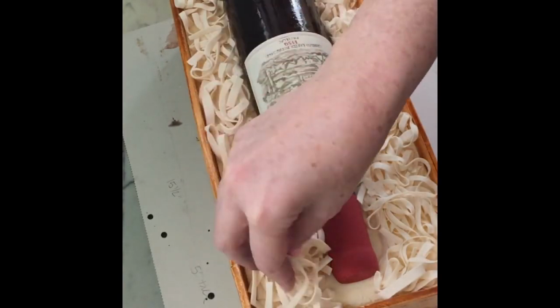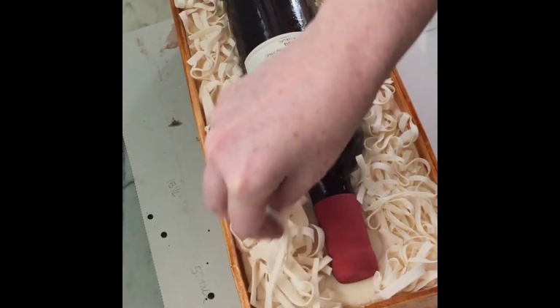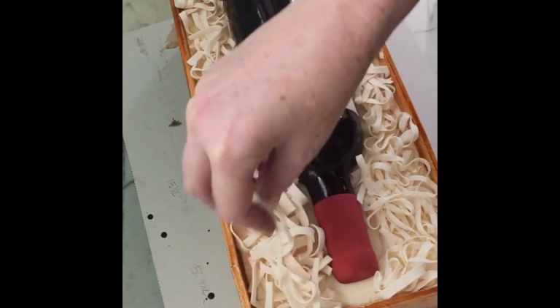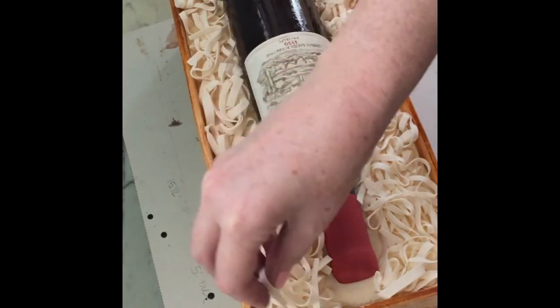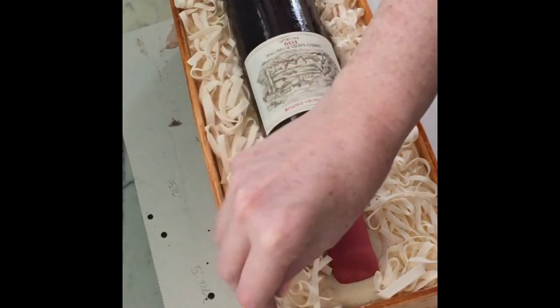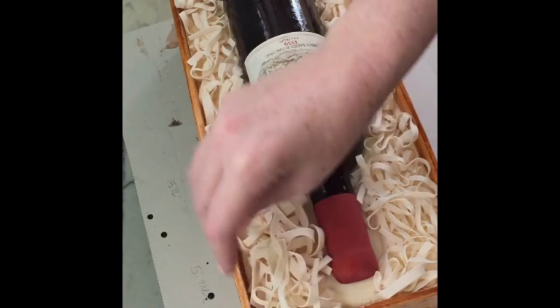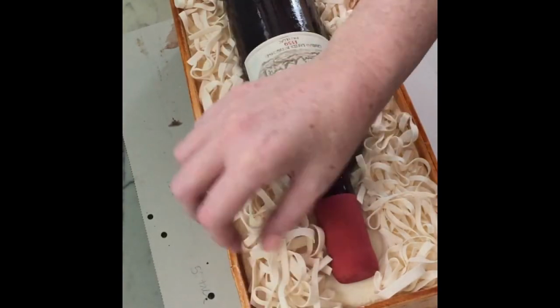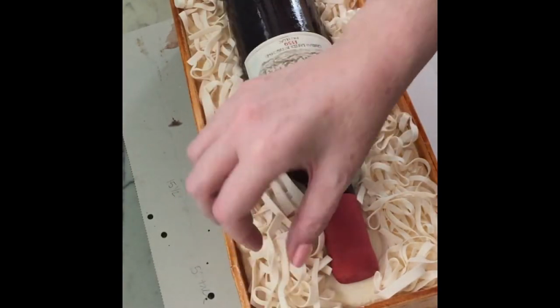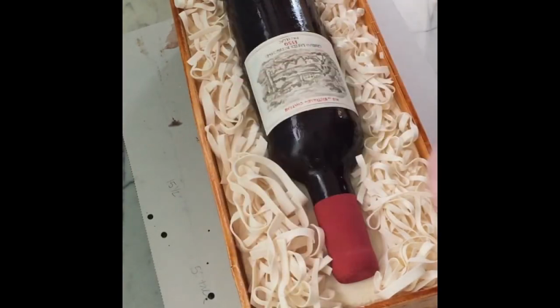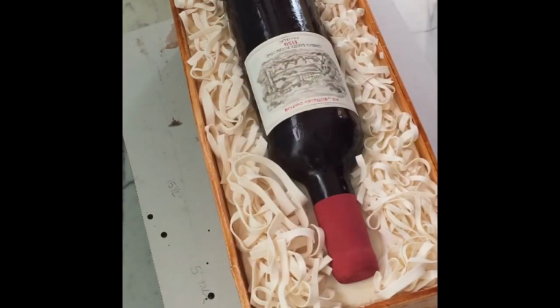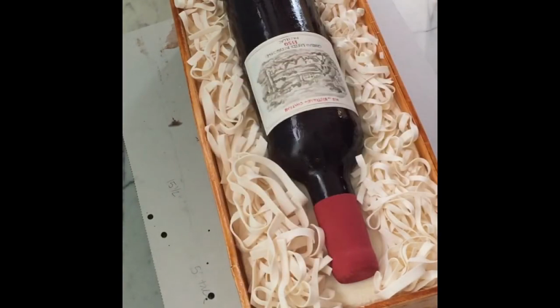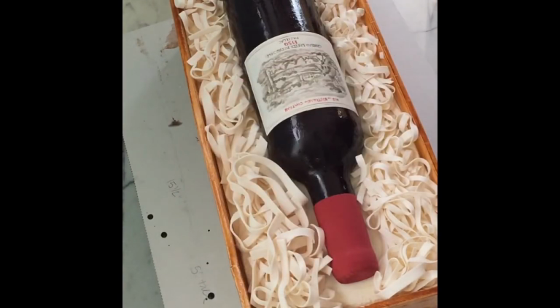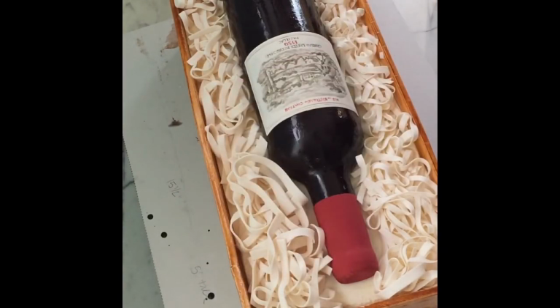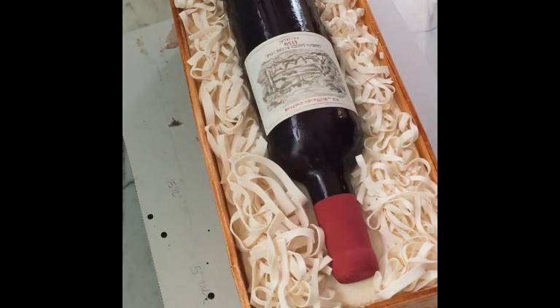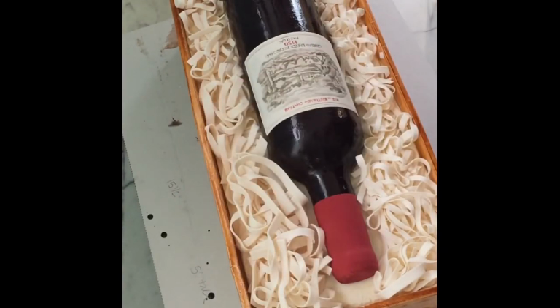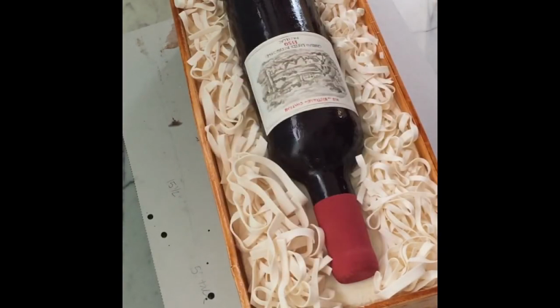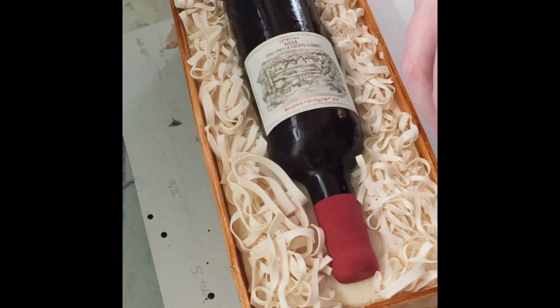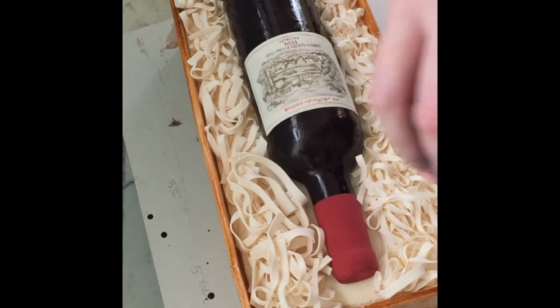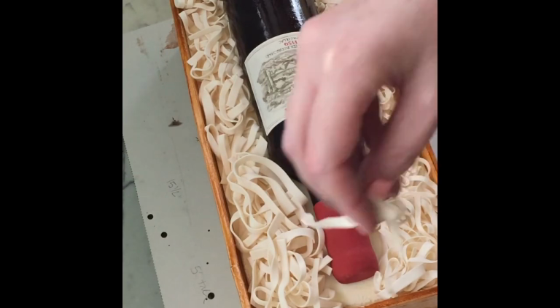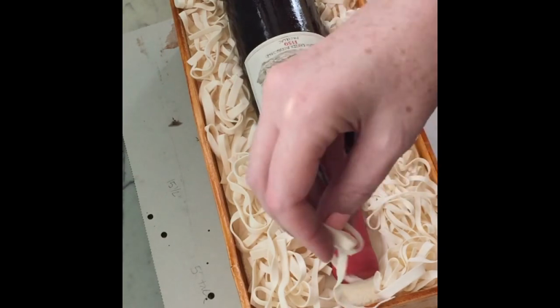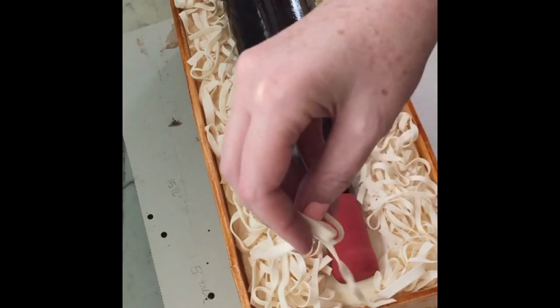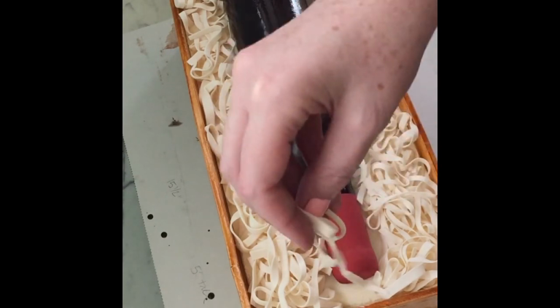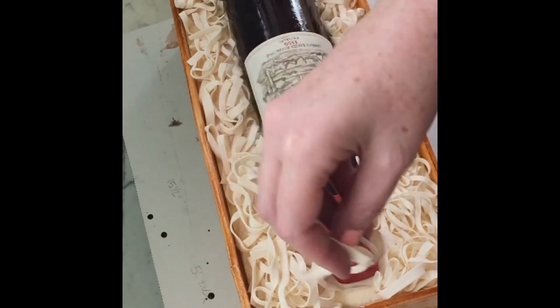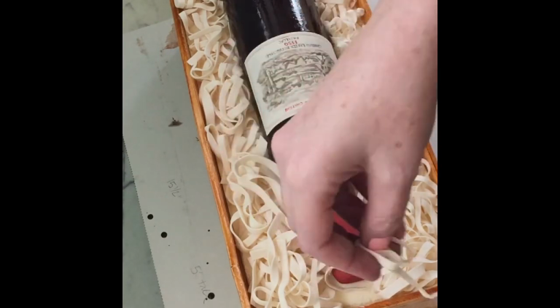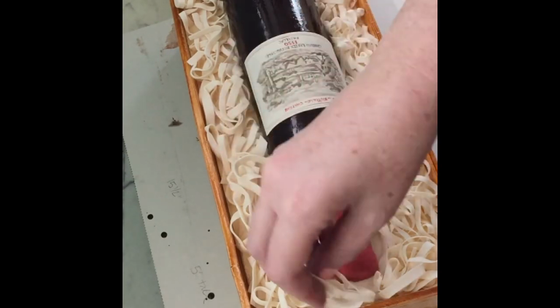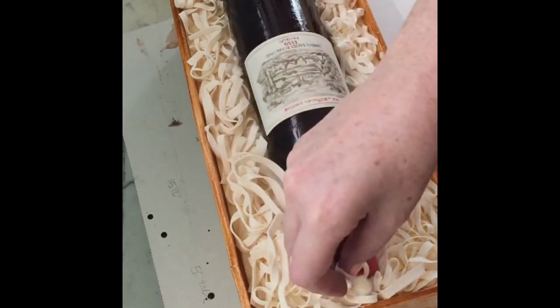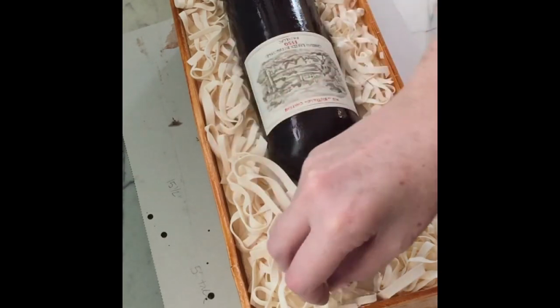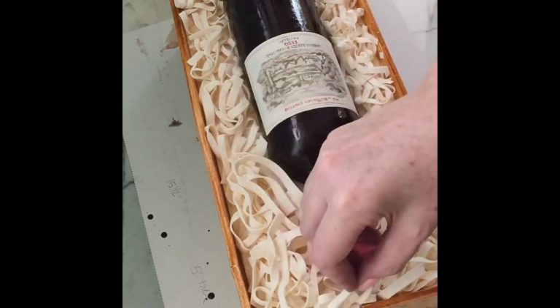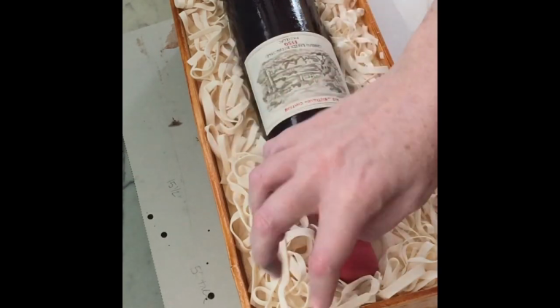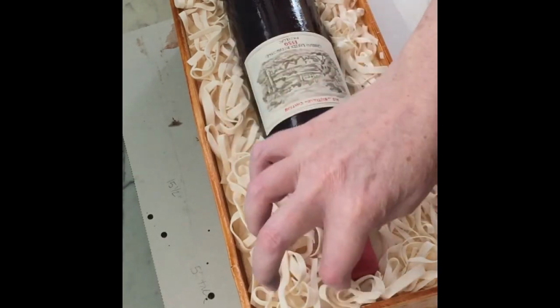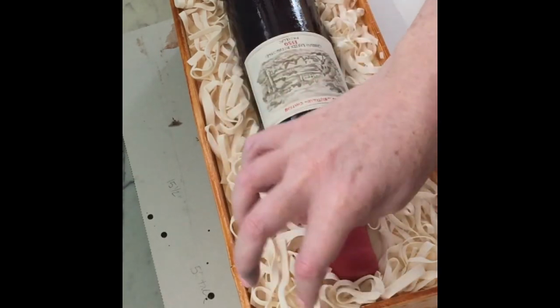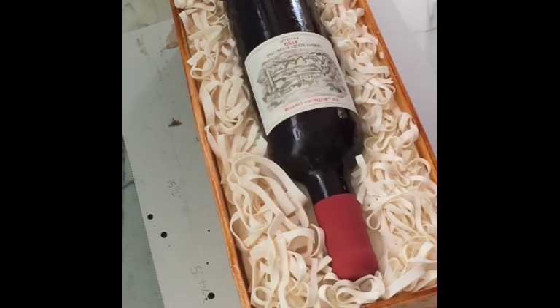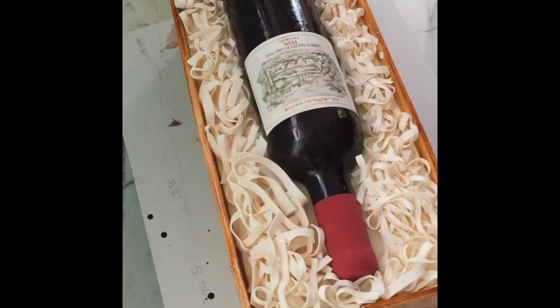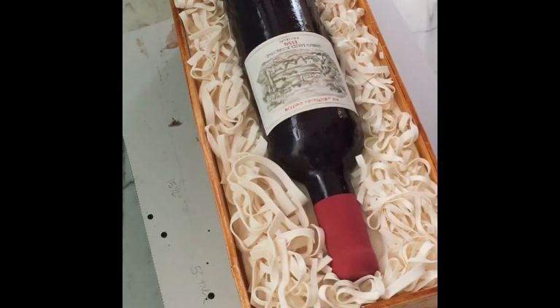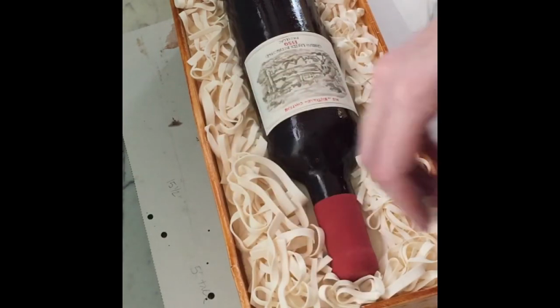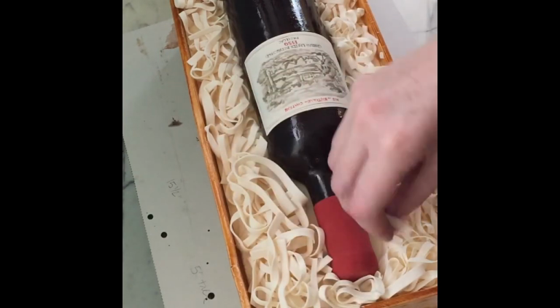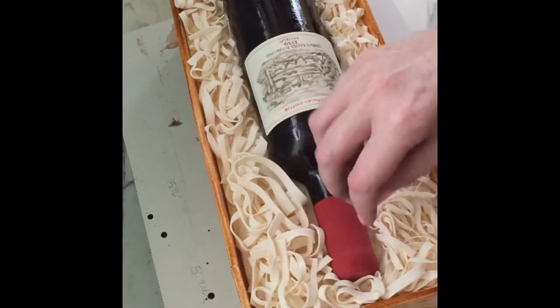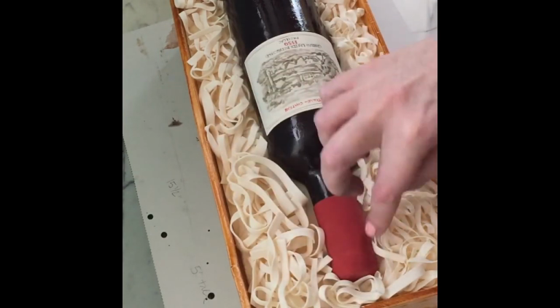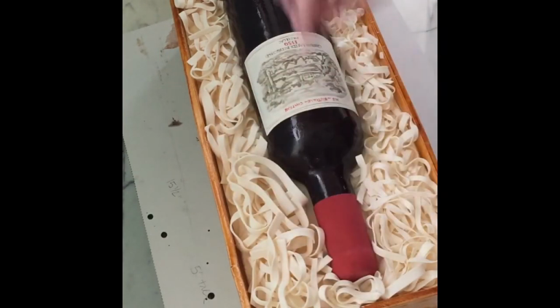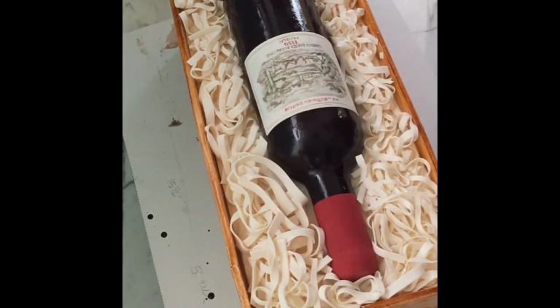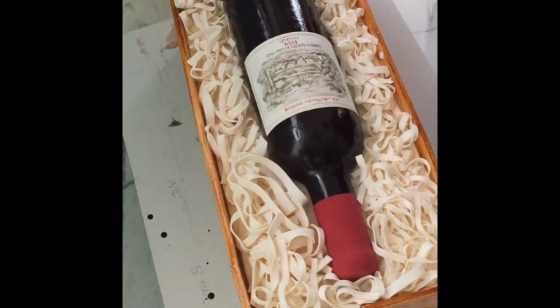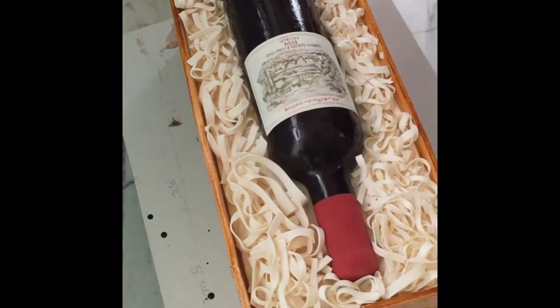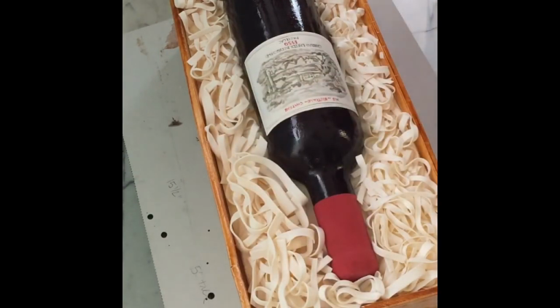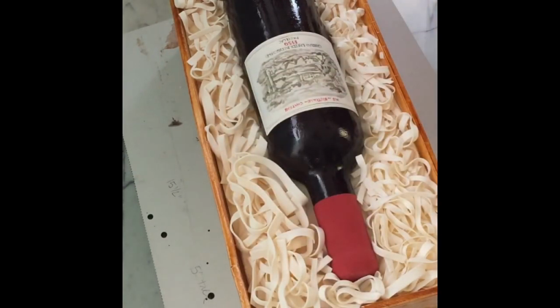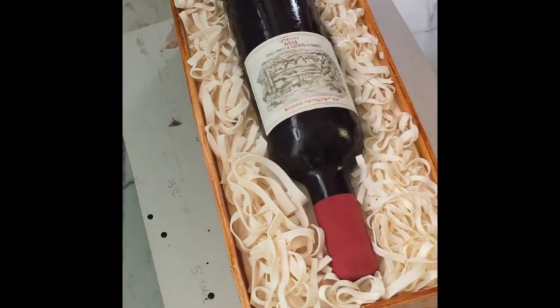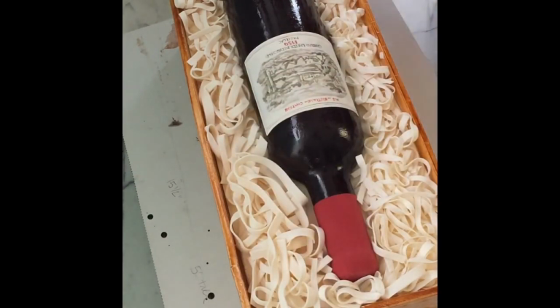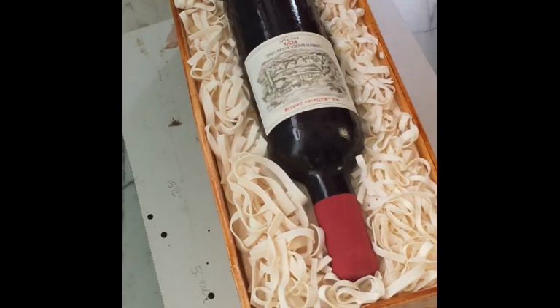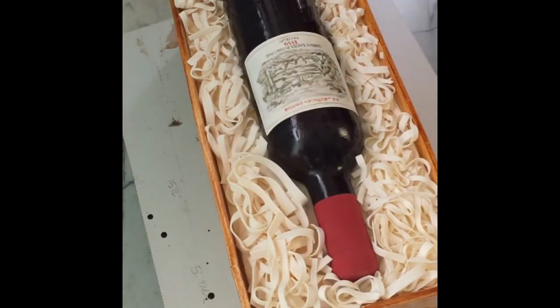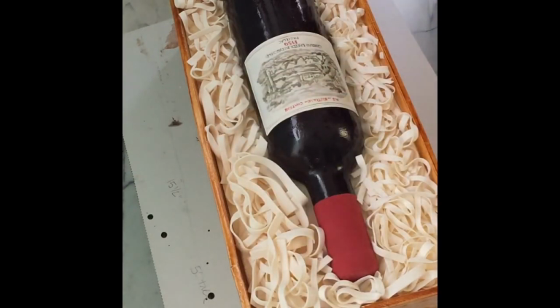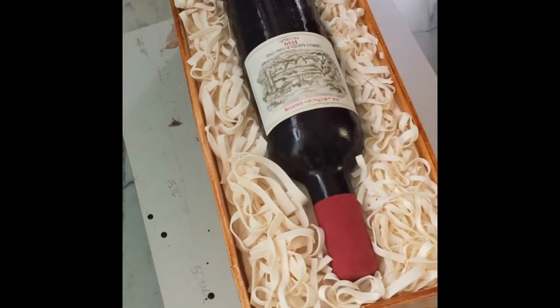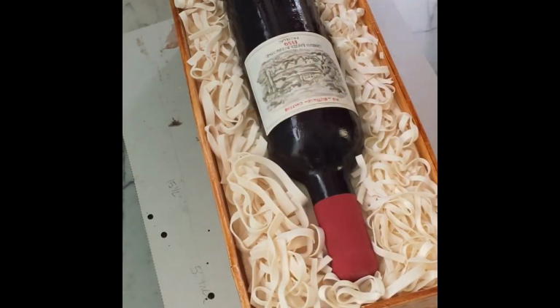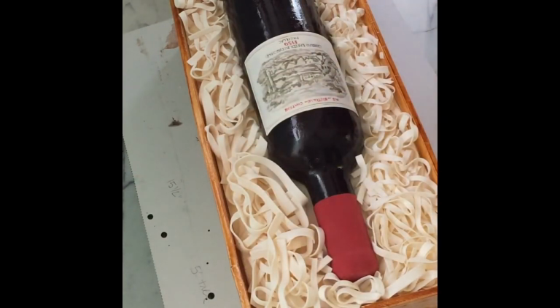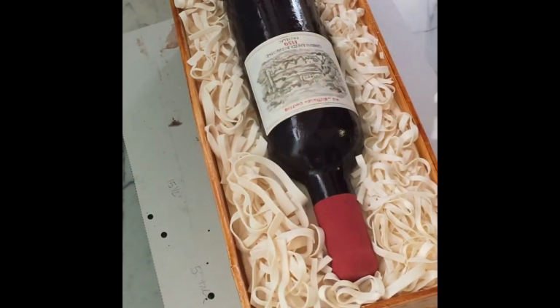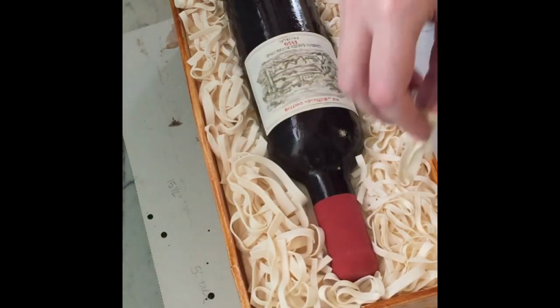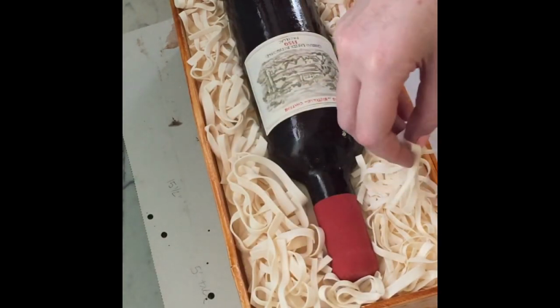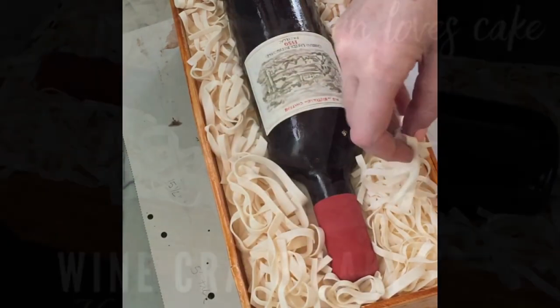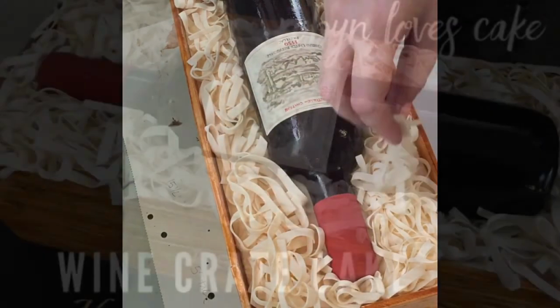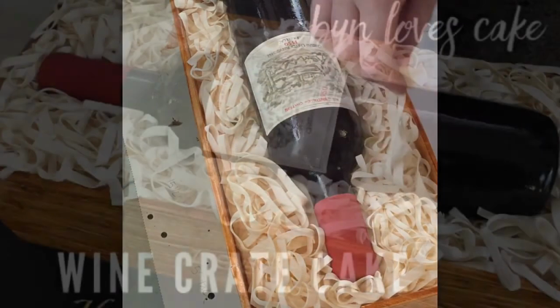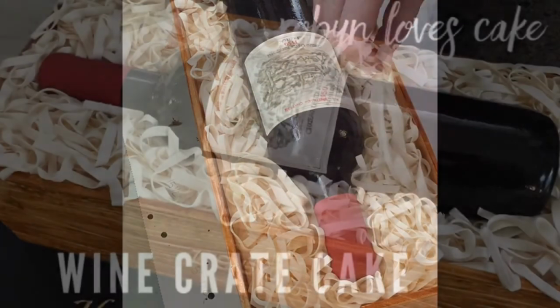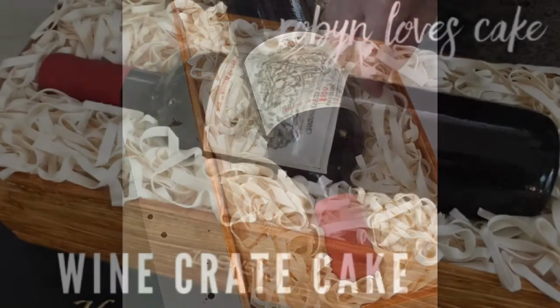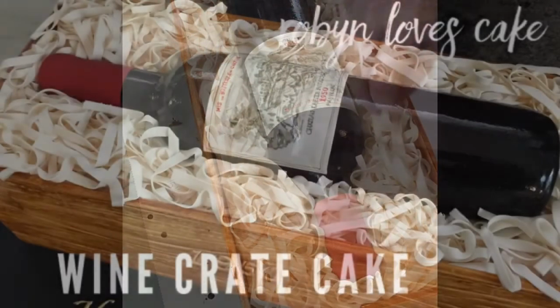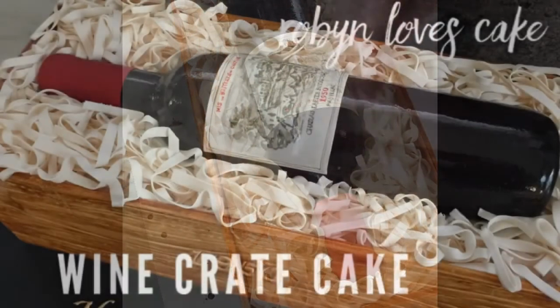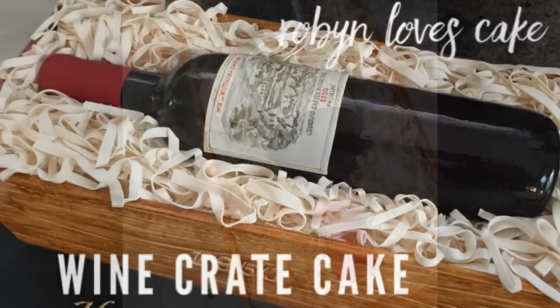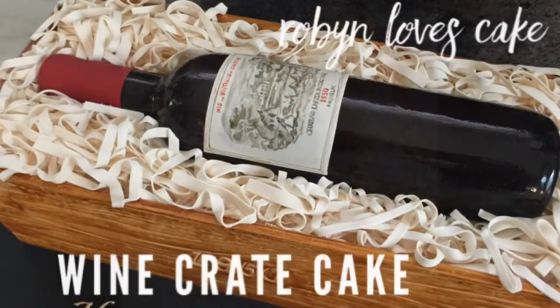And that's it — you've got a fantastic cake that will thrill the recipient. I hope that was helpful, guys. Thanks for watching!